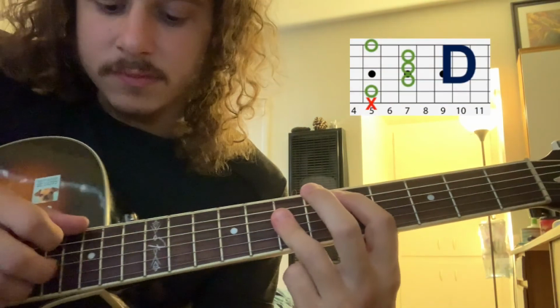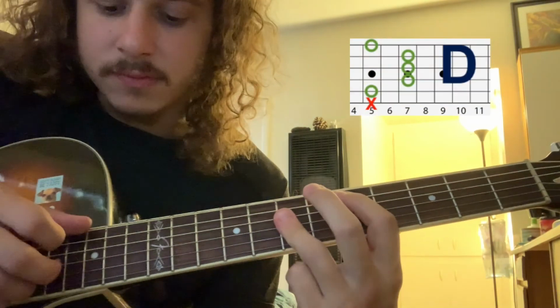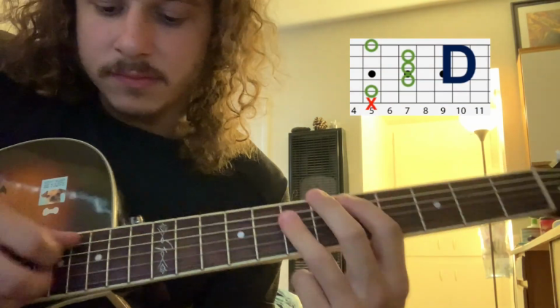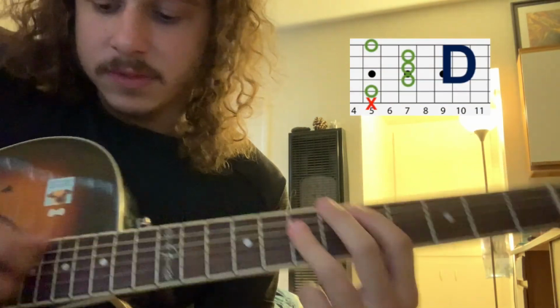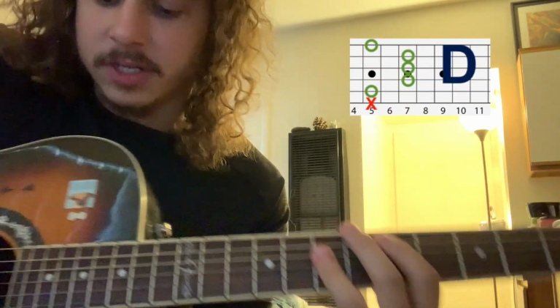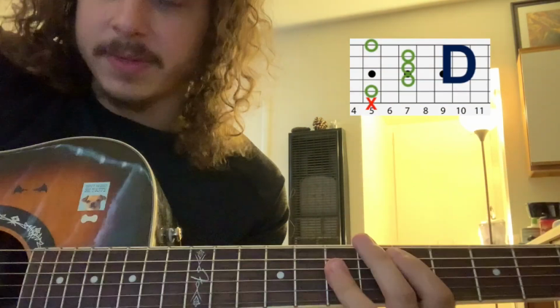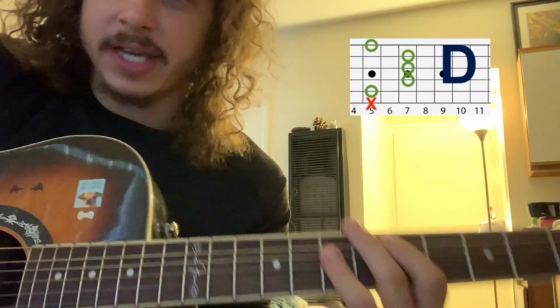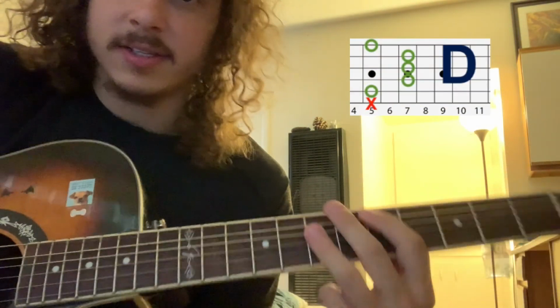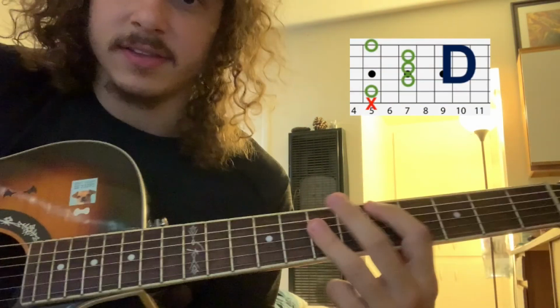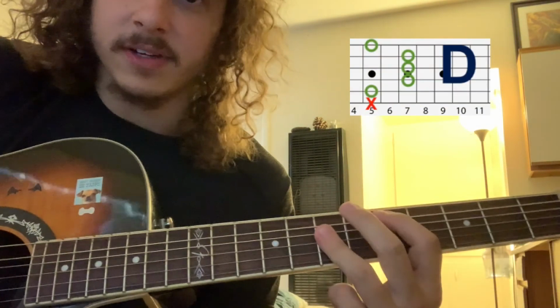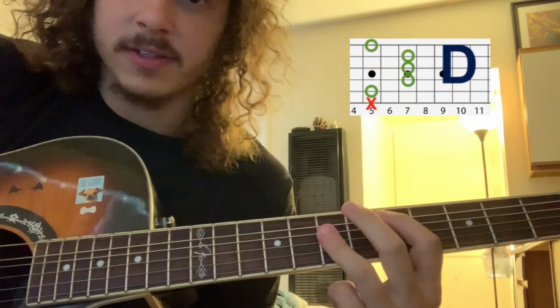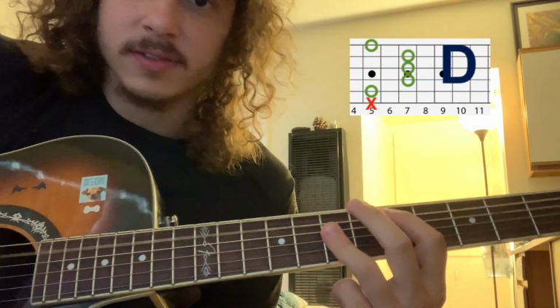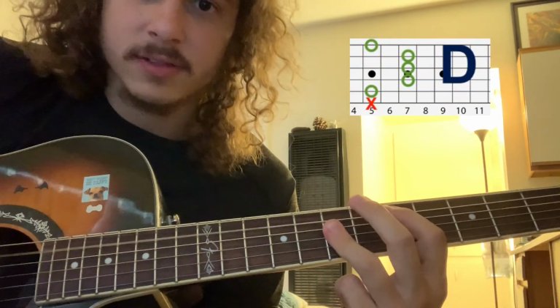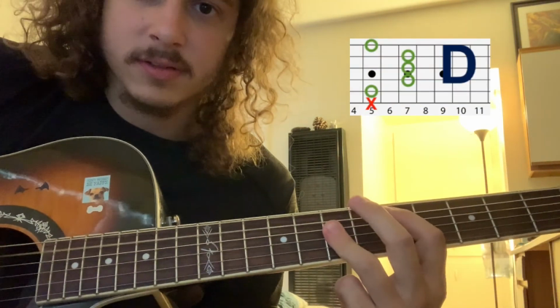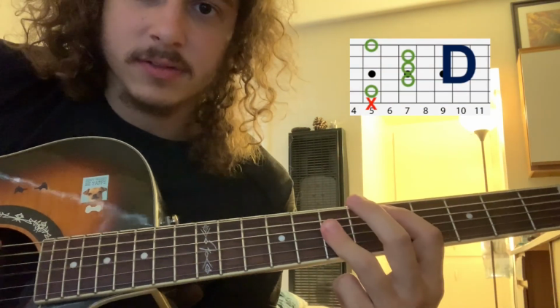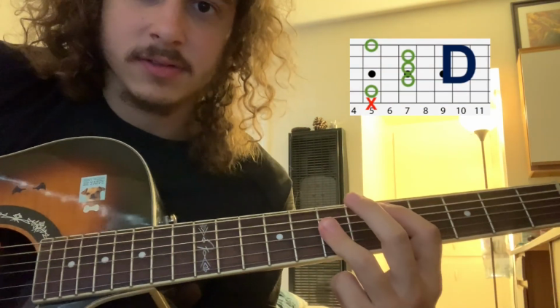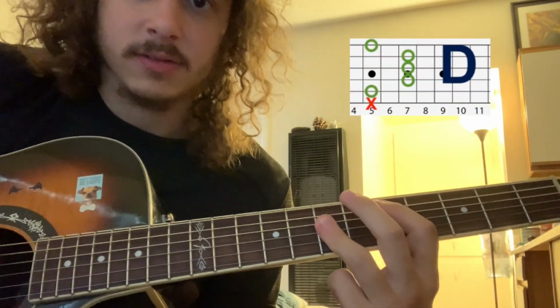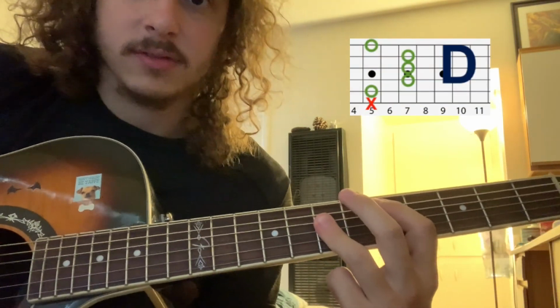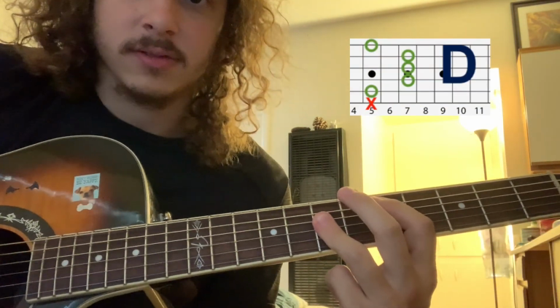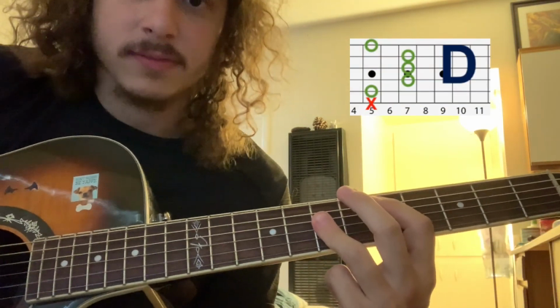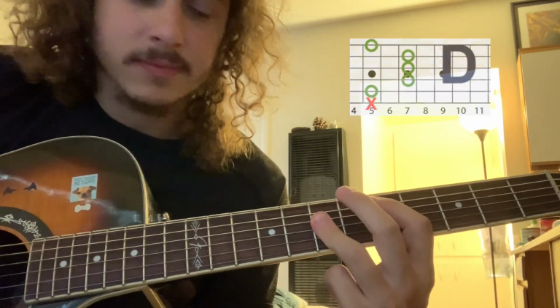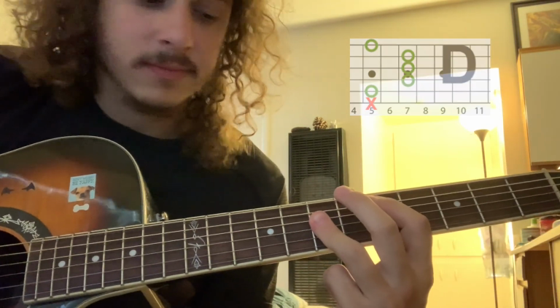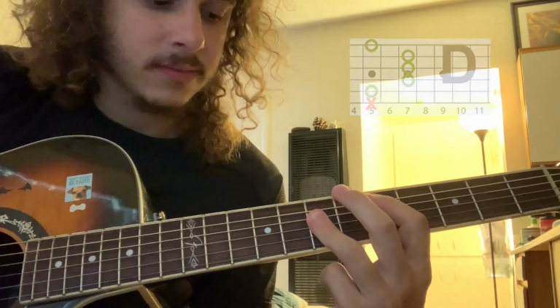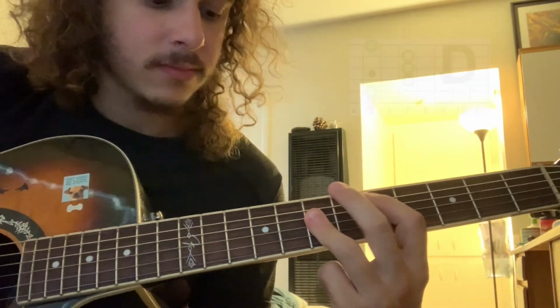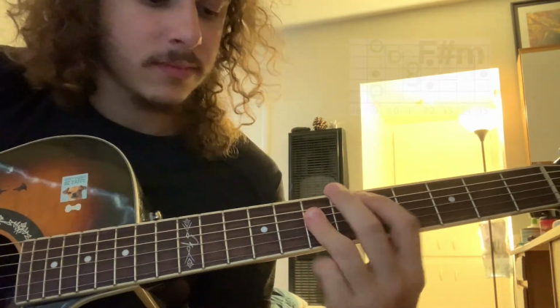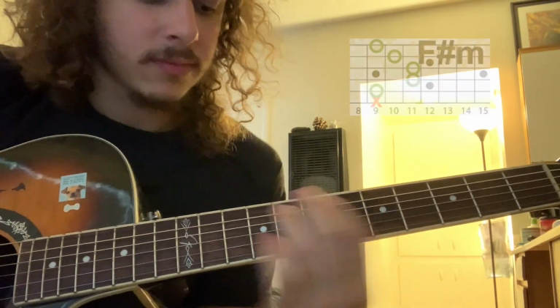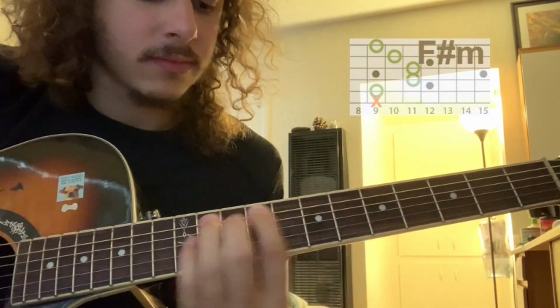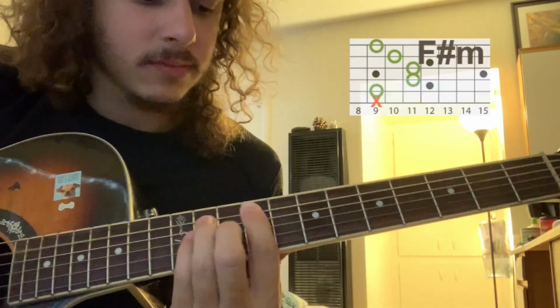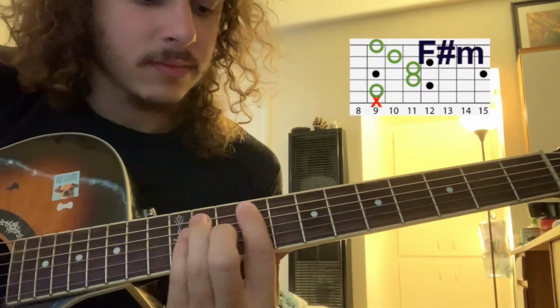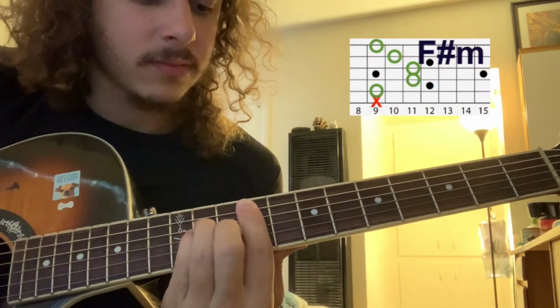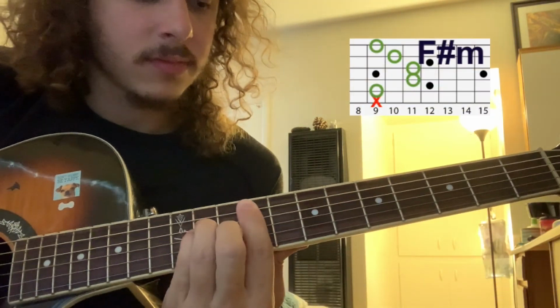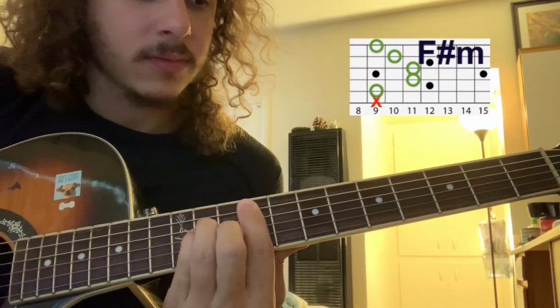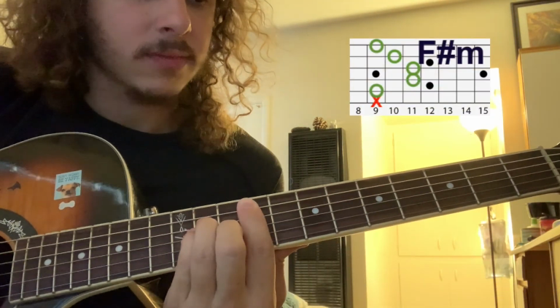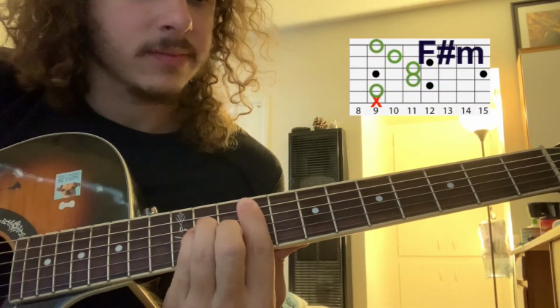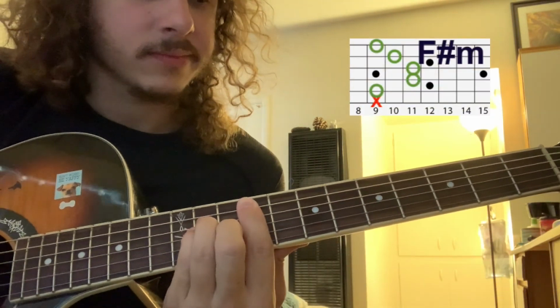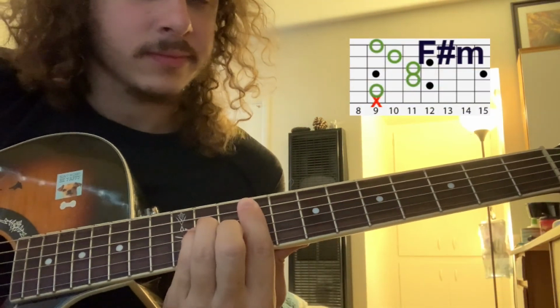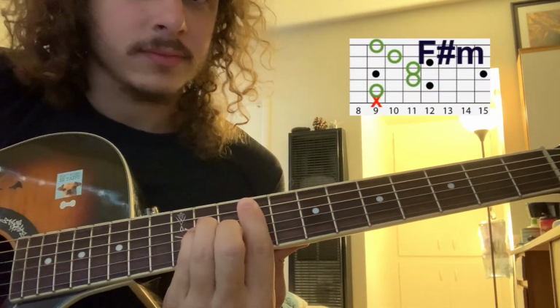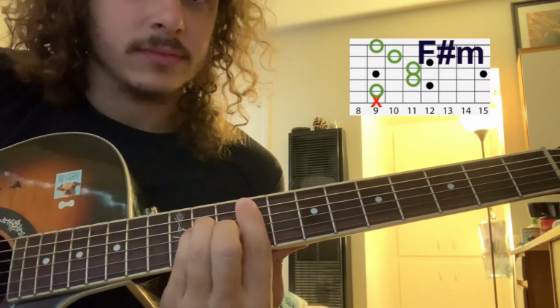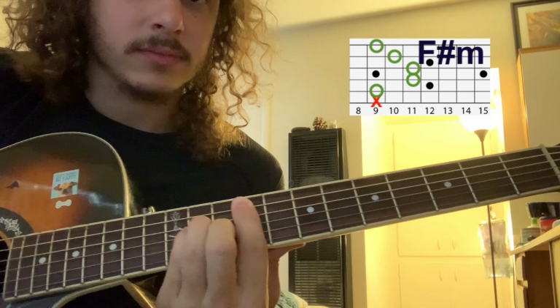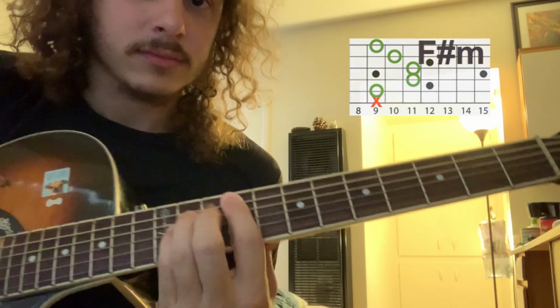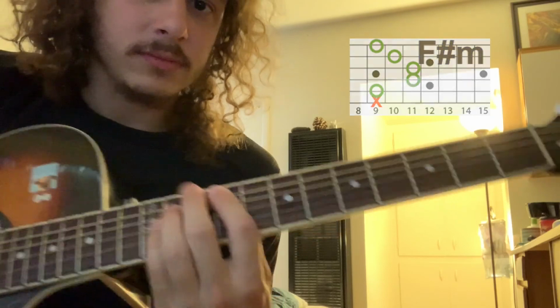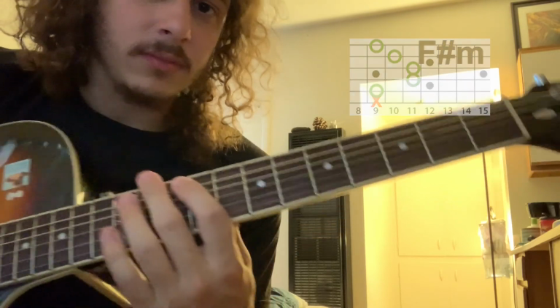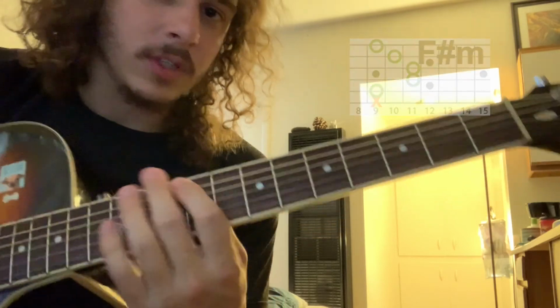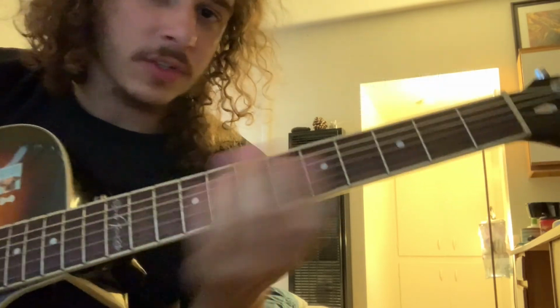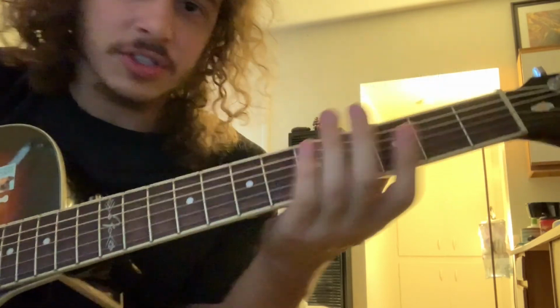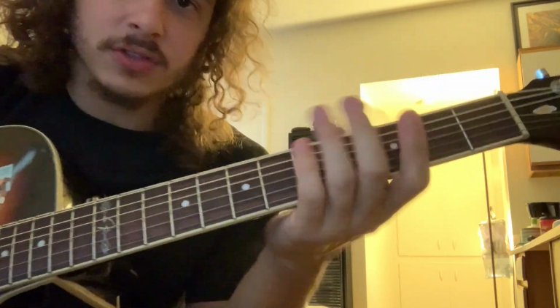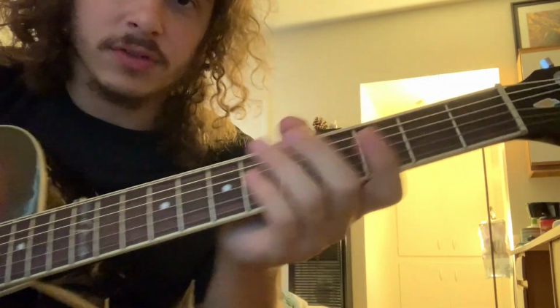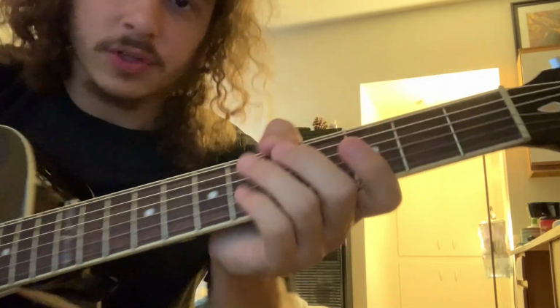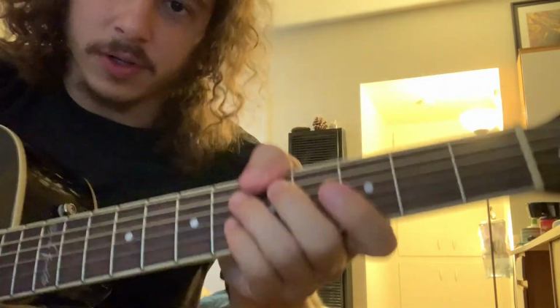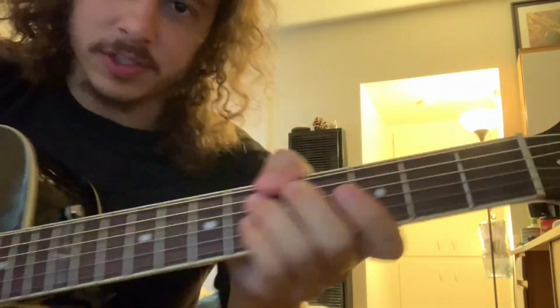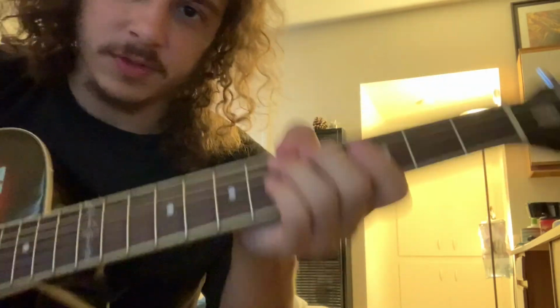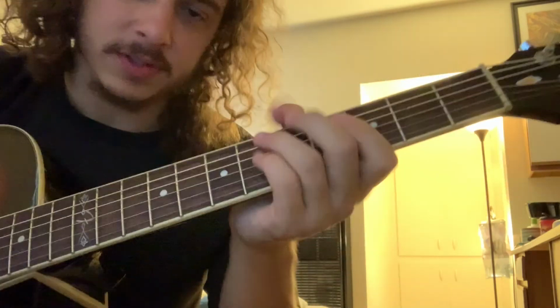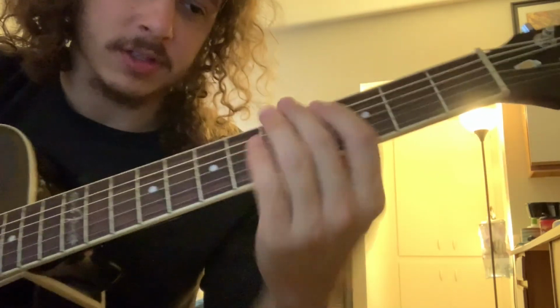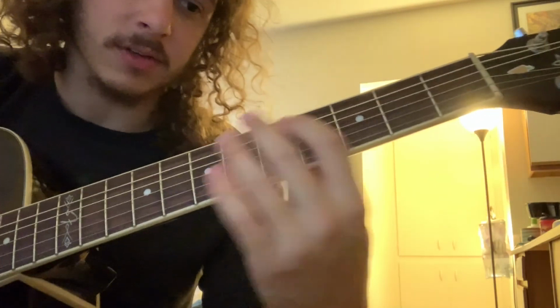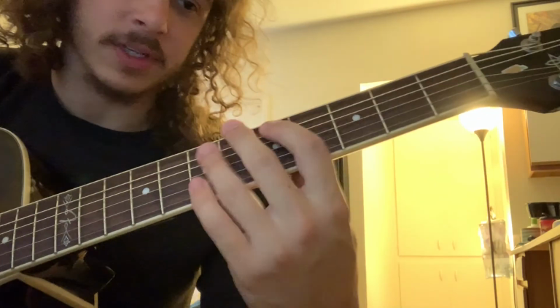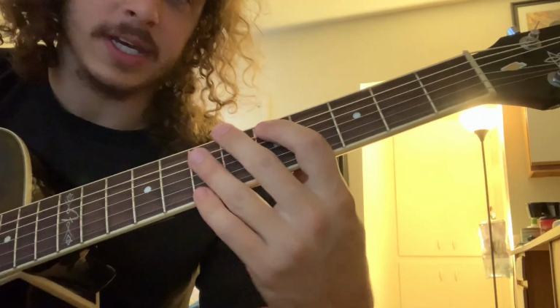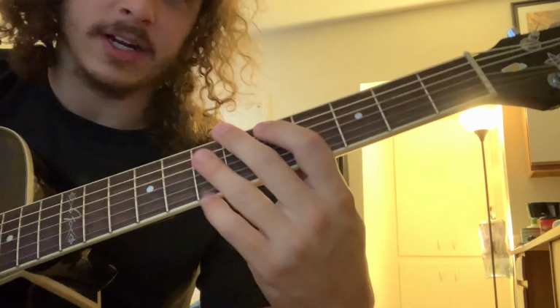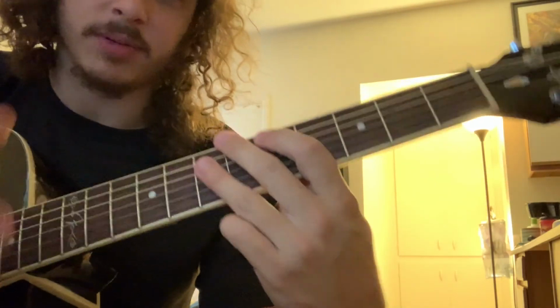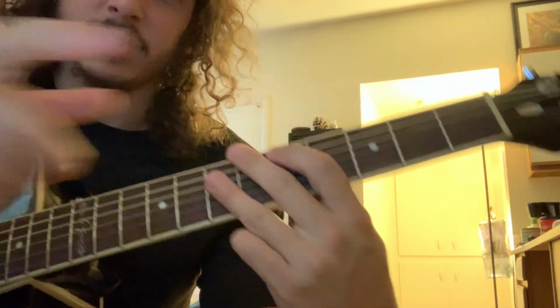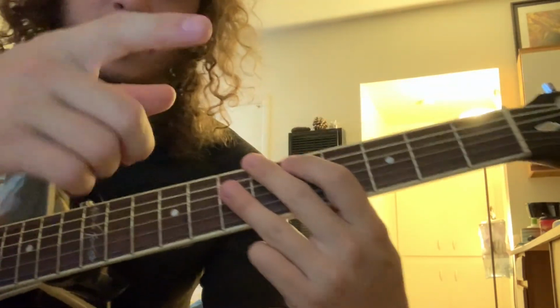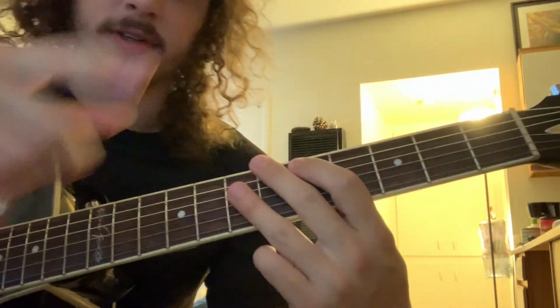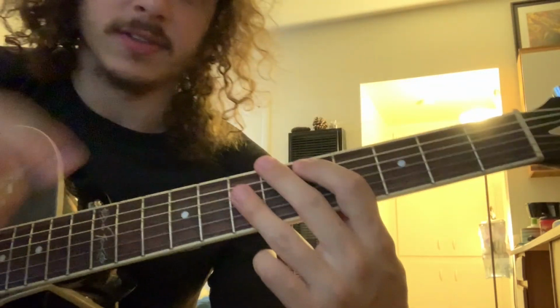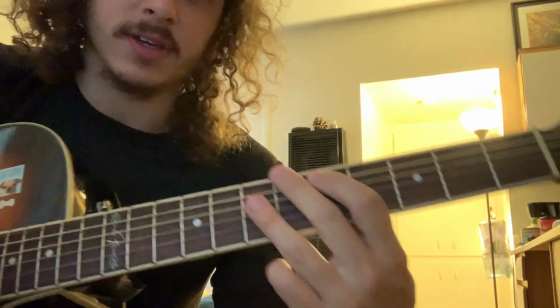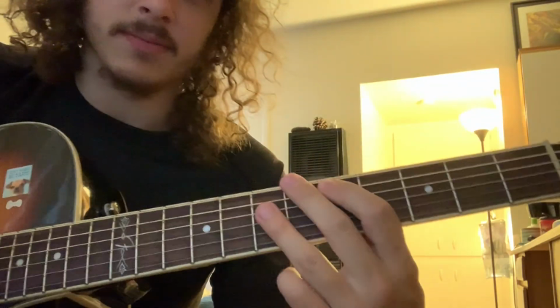Then you're back to the verse. So I'll just do the chorus real slowly and I'll put the chords up.